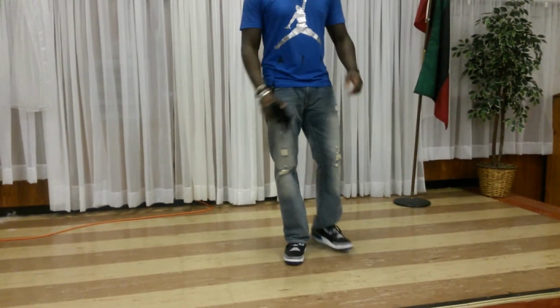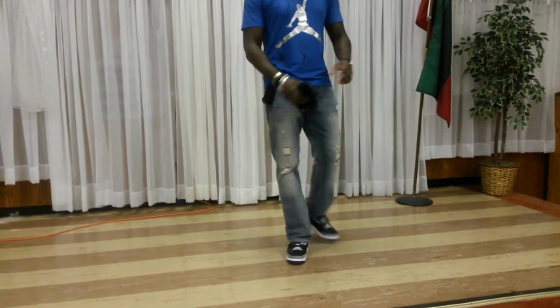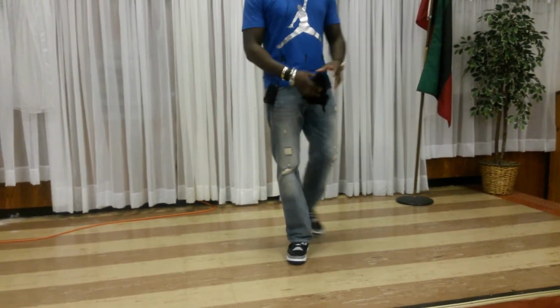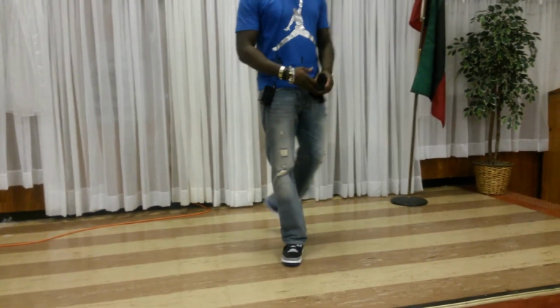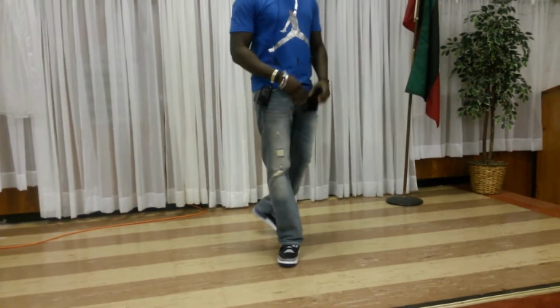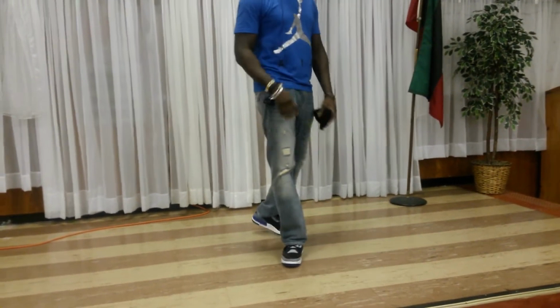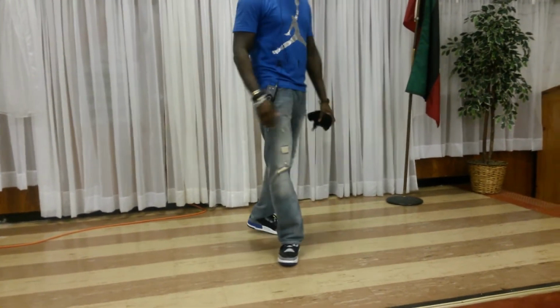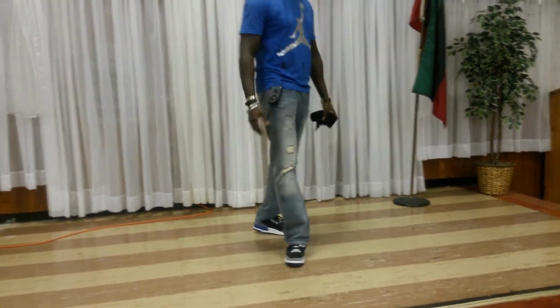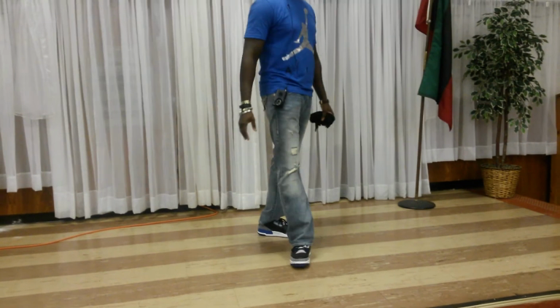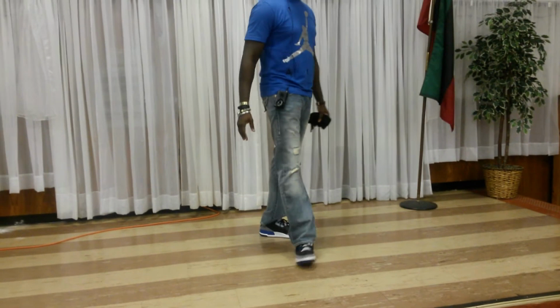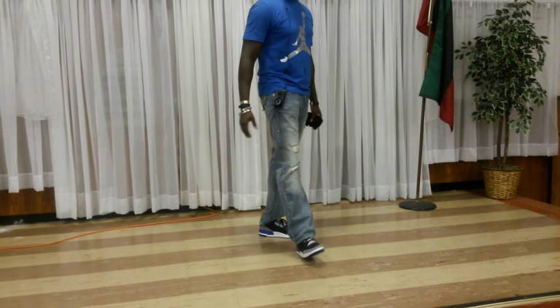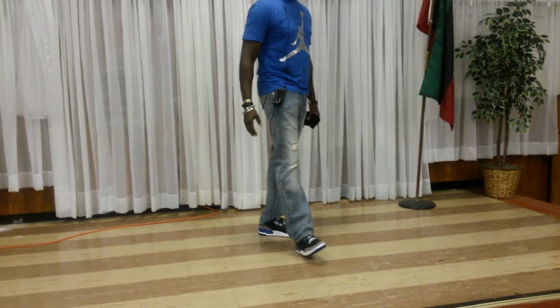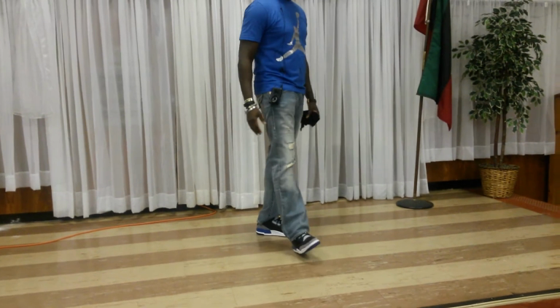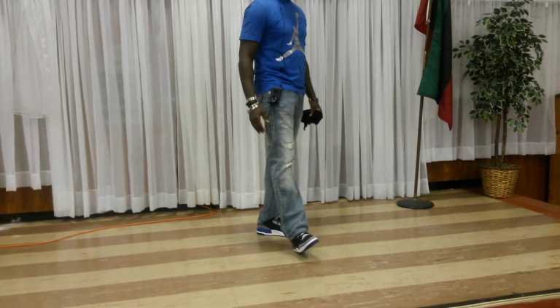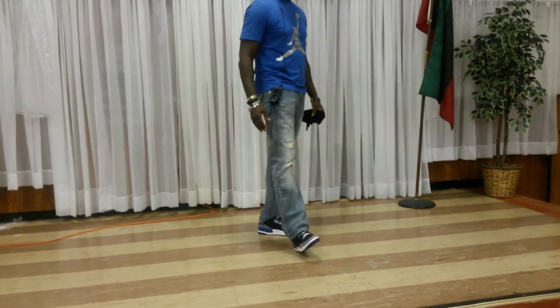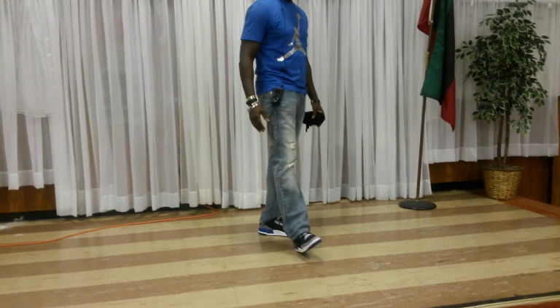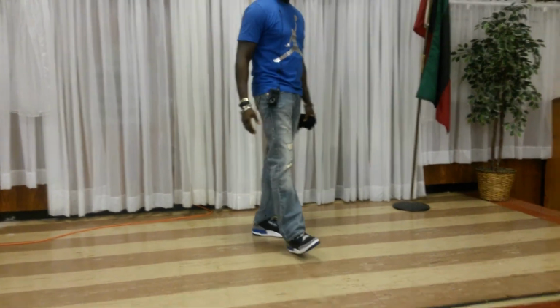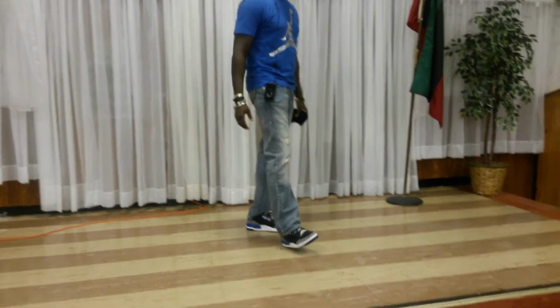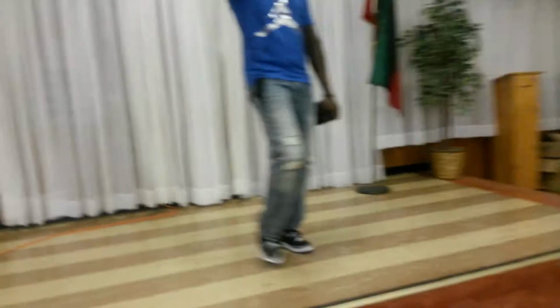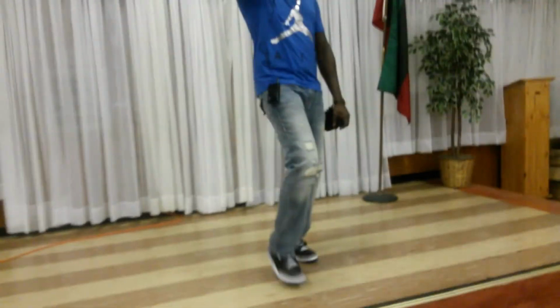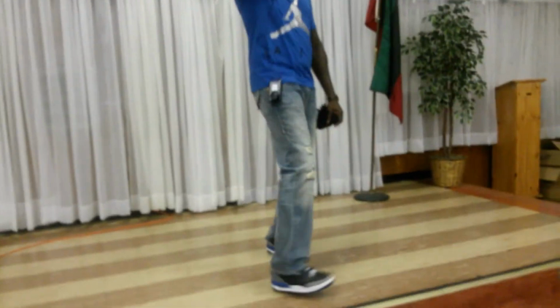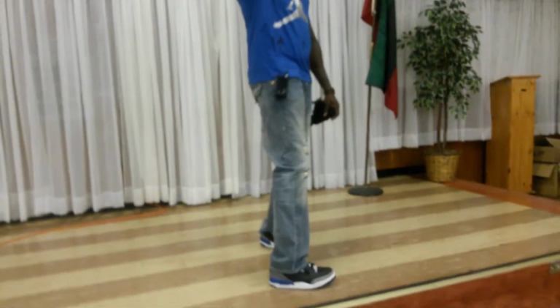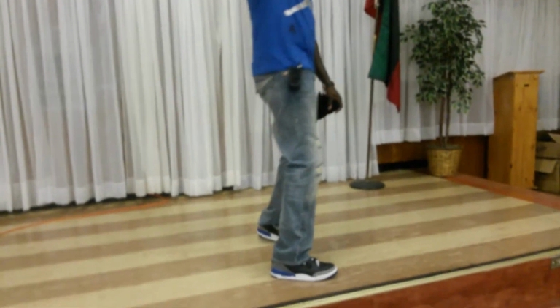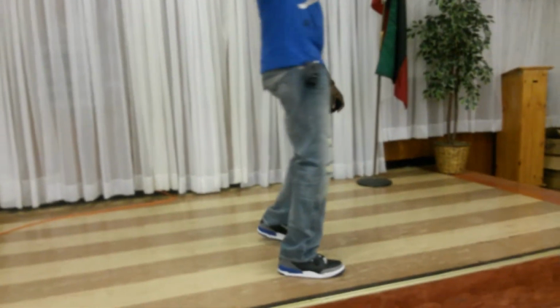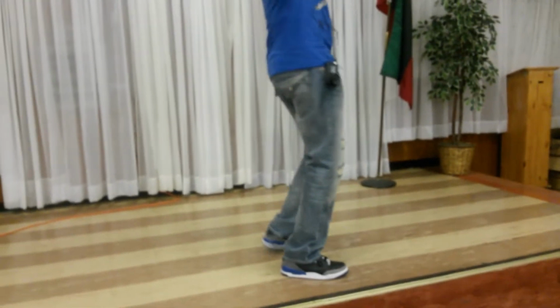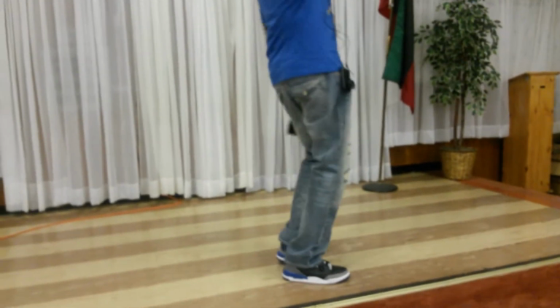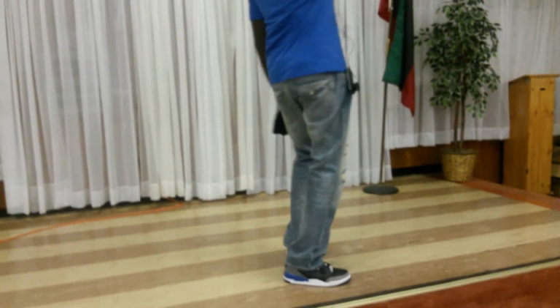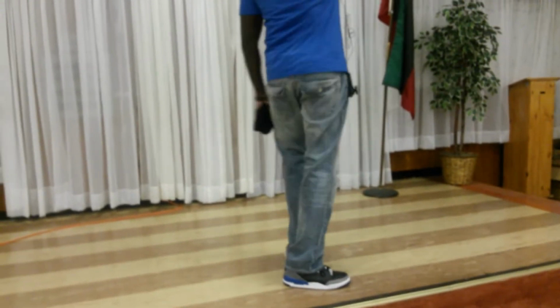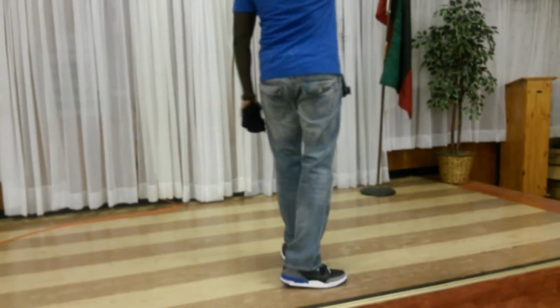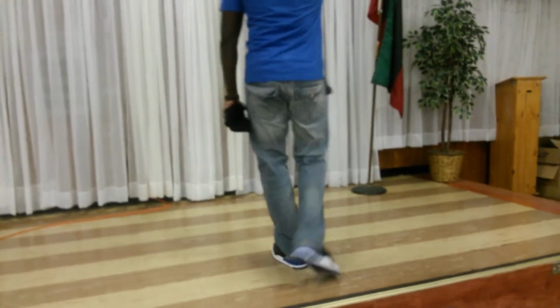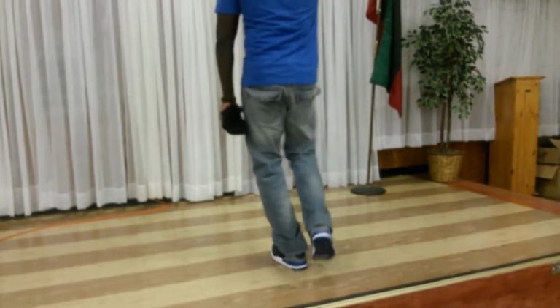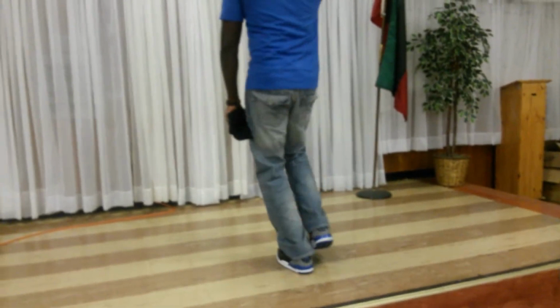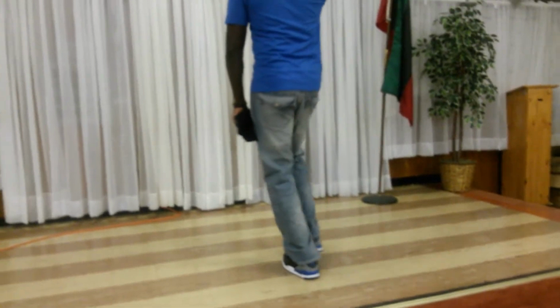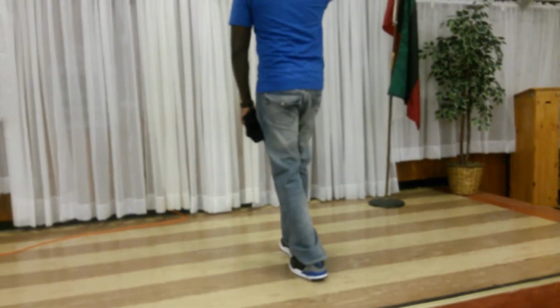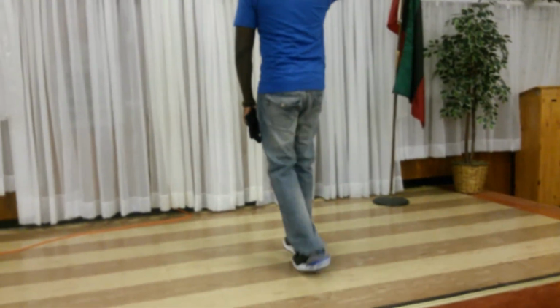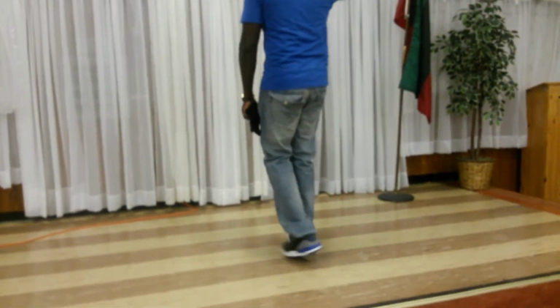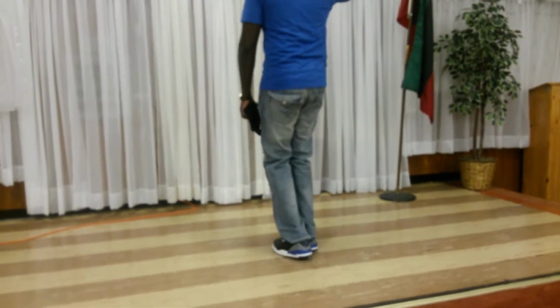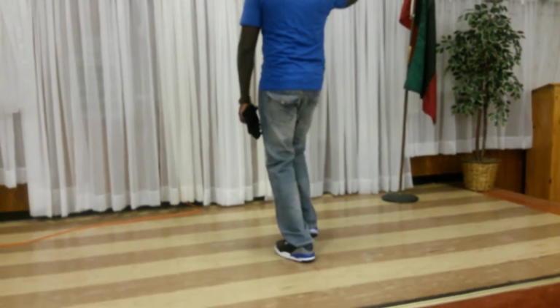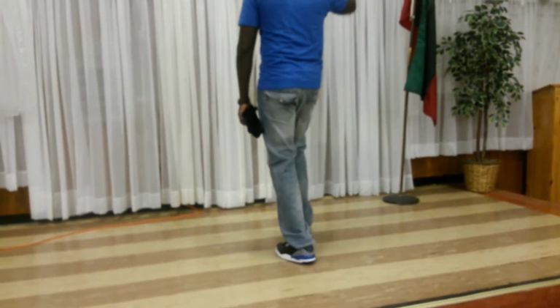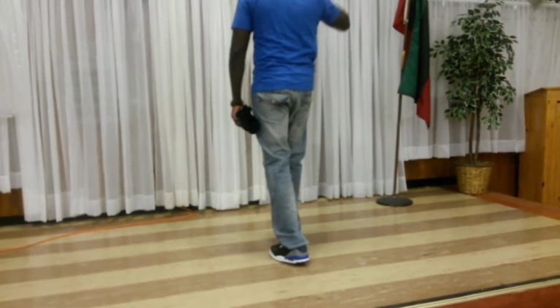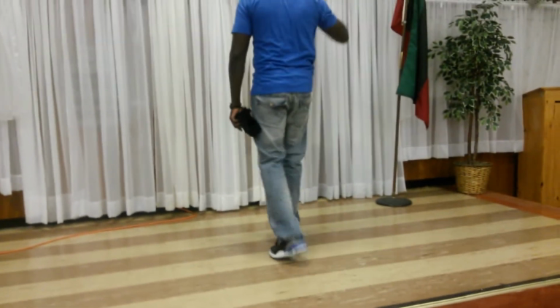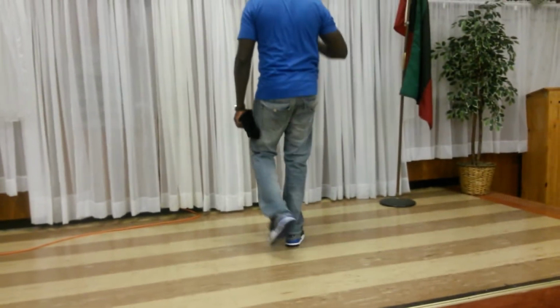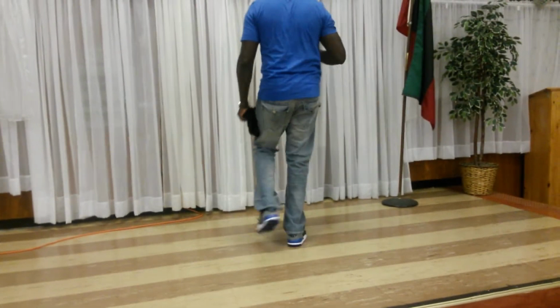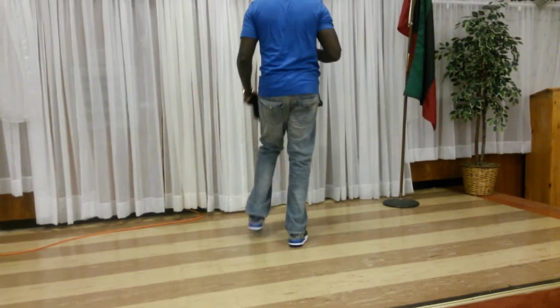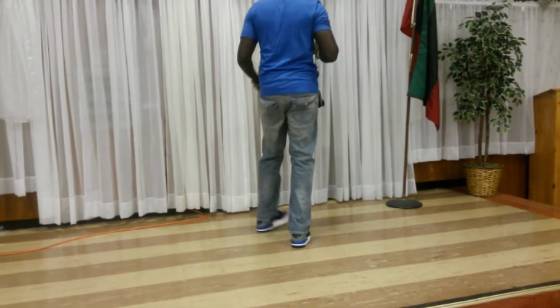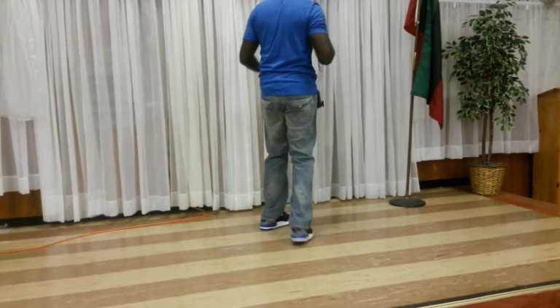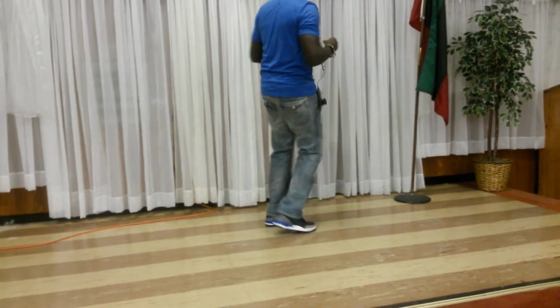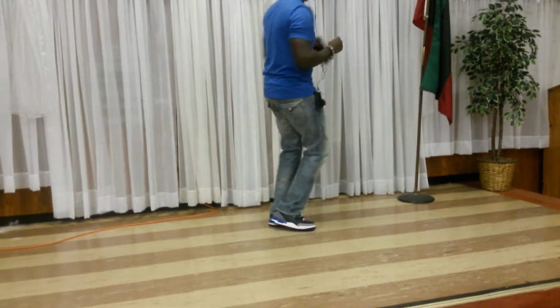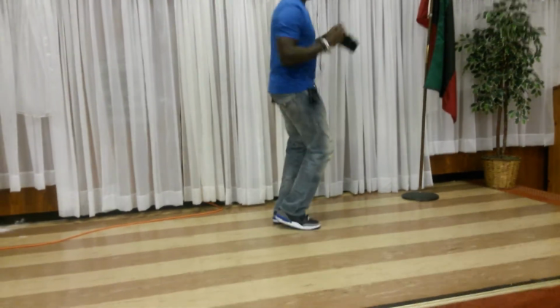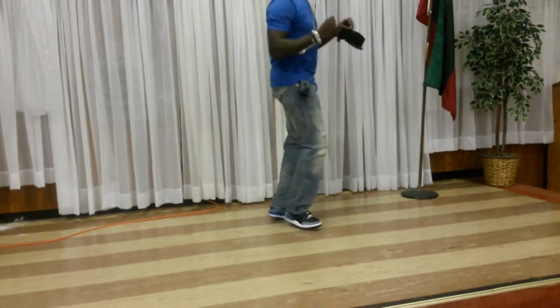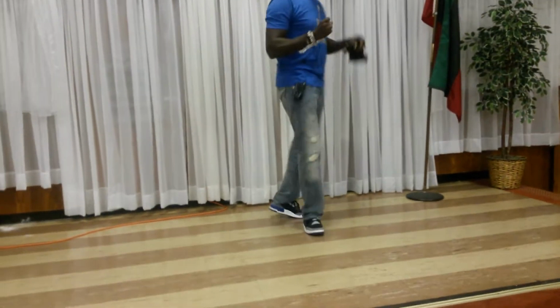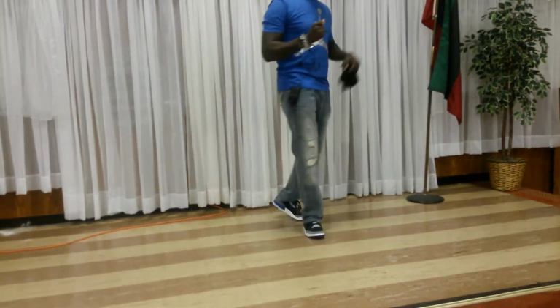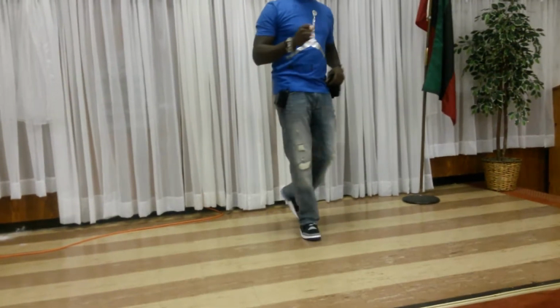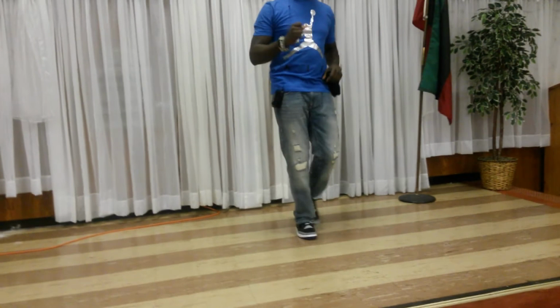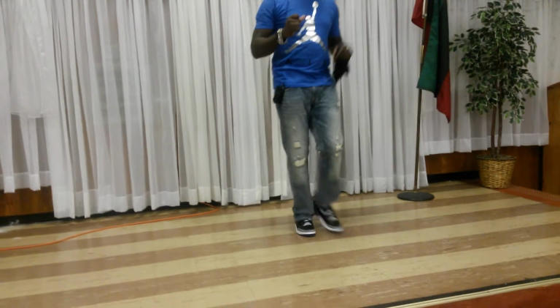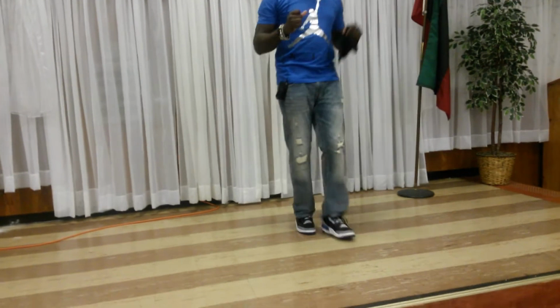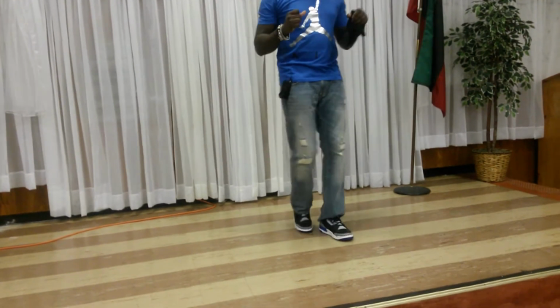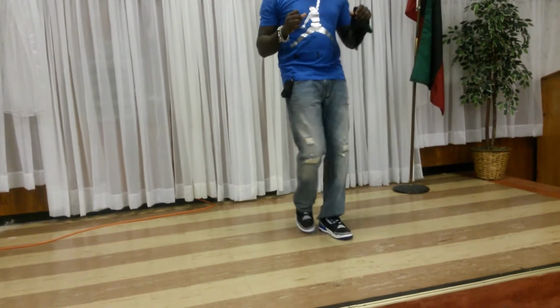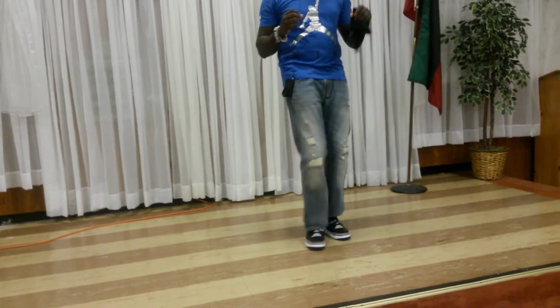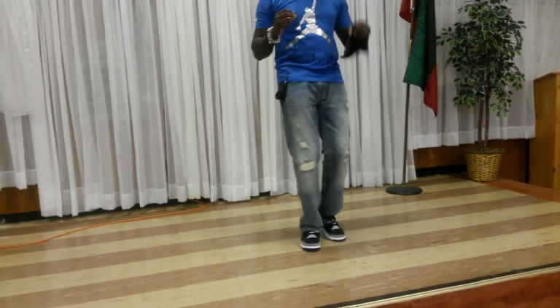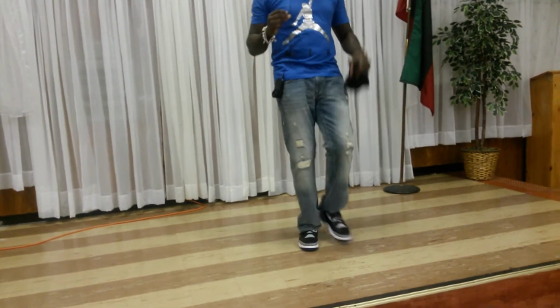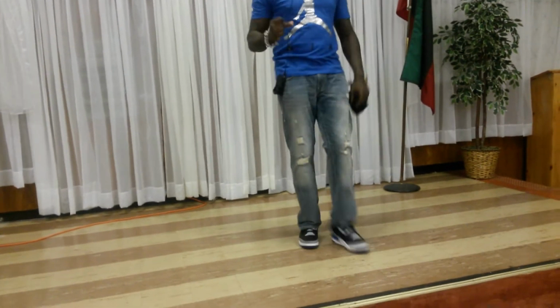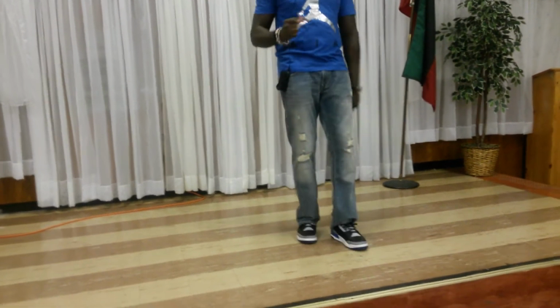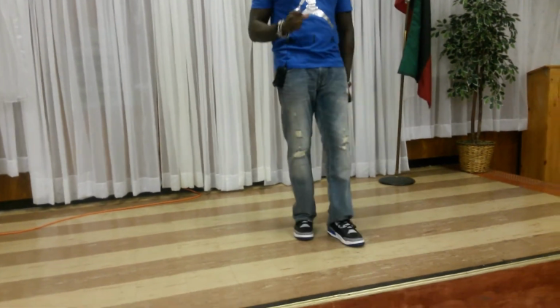One more time or we good? Step, turn. Step, turn. Chop, chop, chop. Step, turn. Chop, chop, chop.